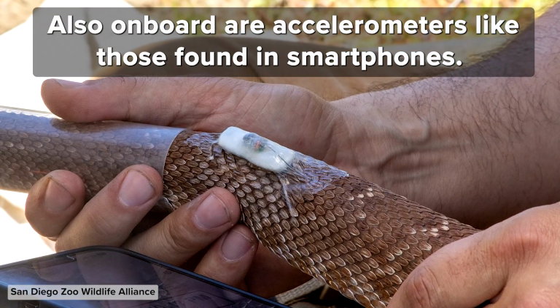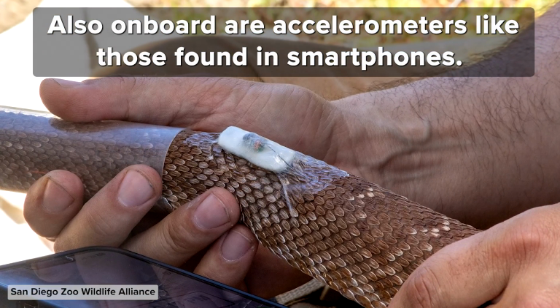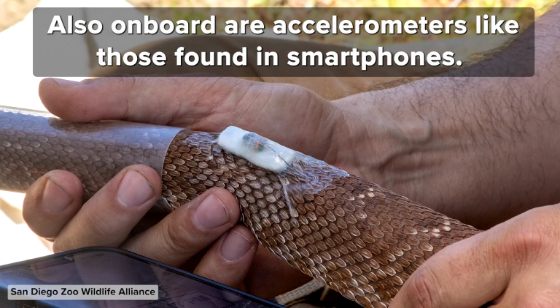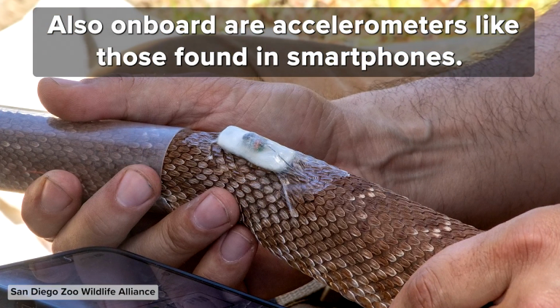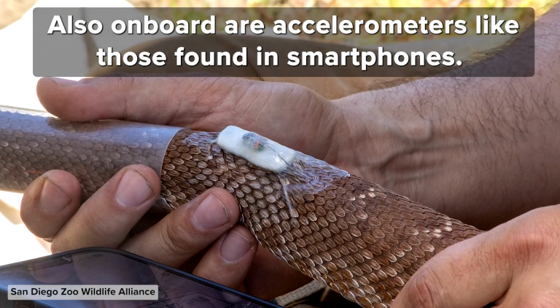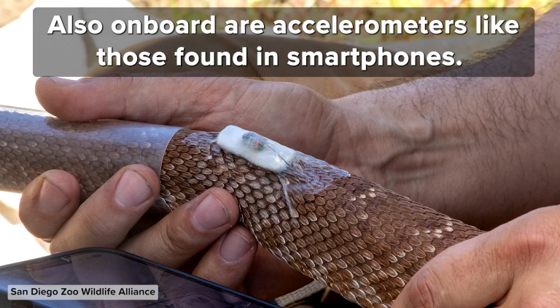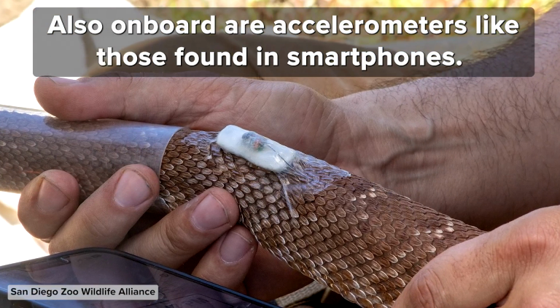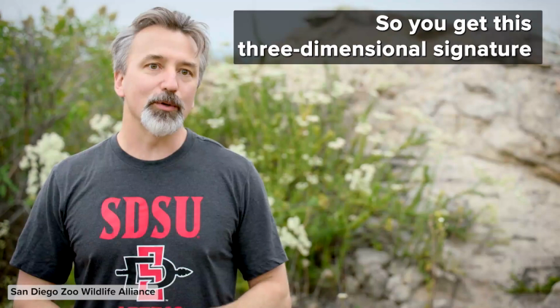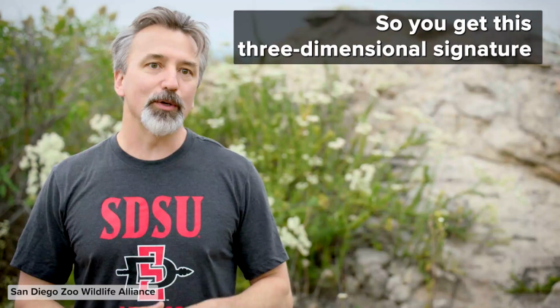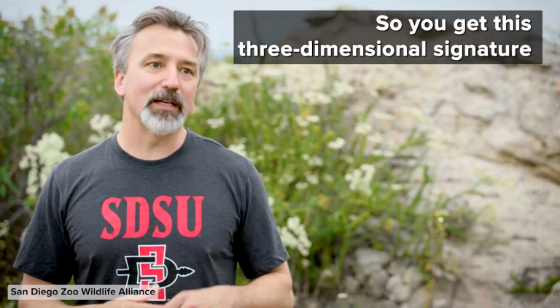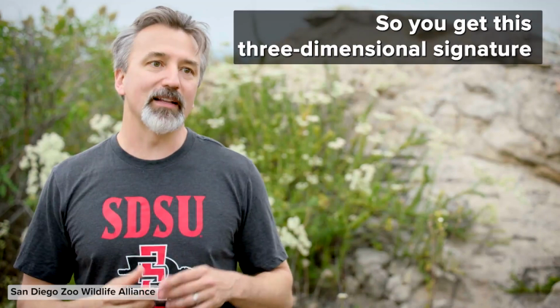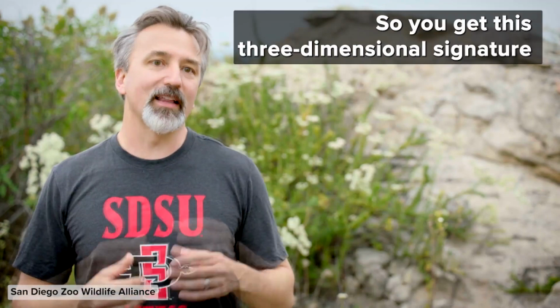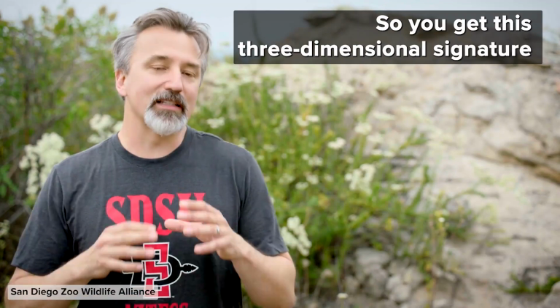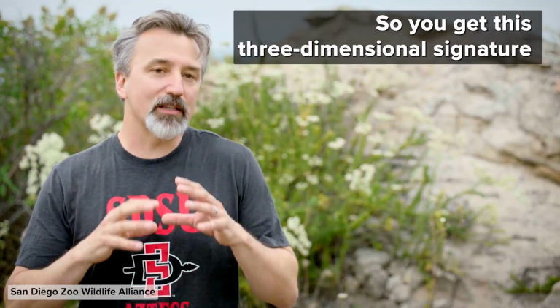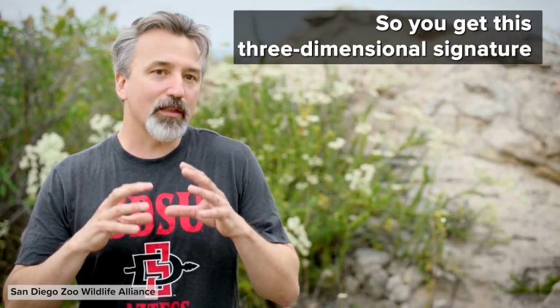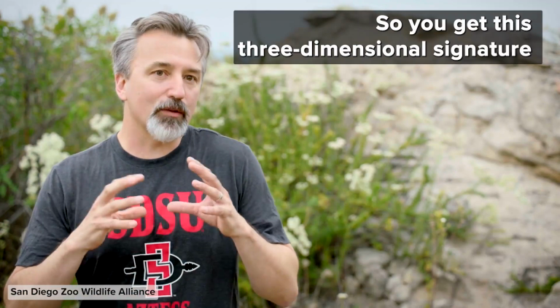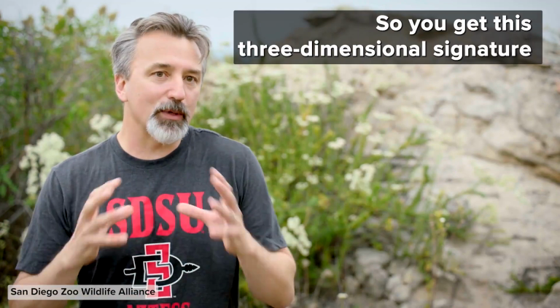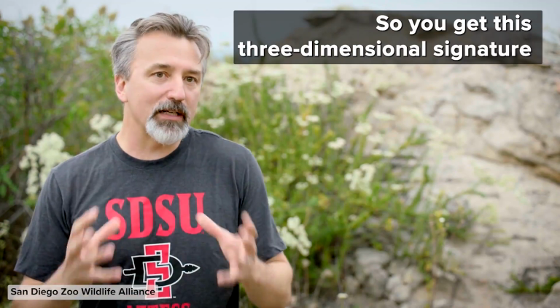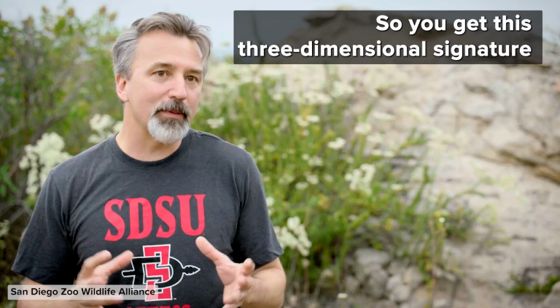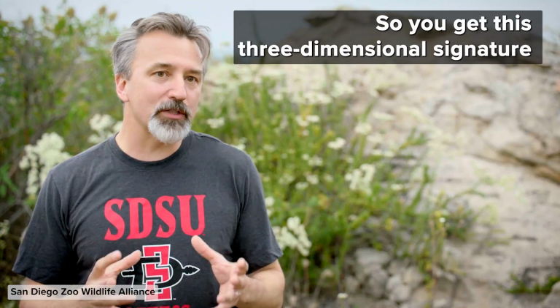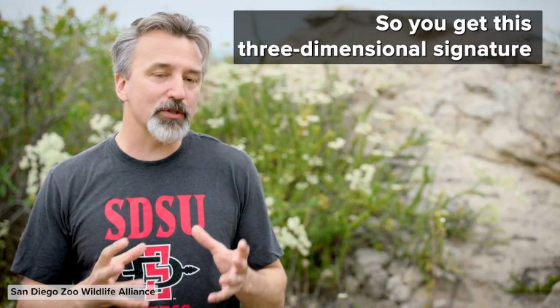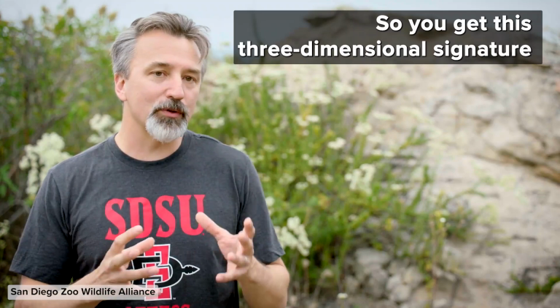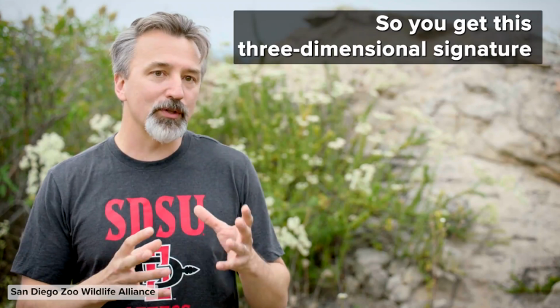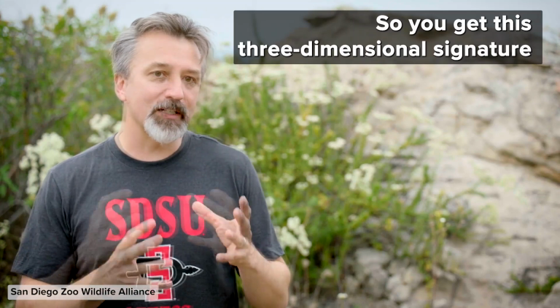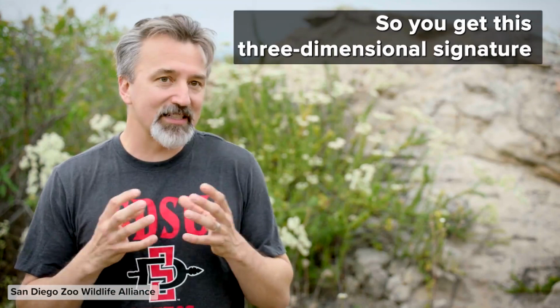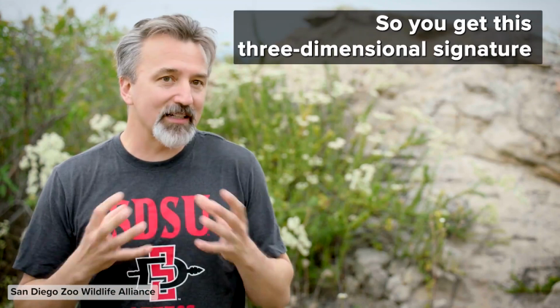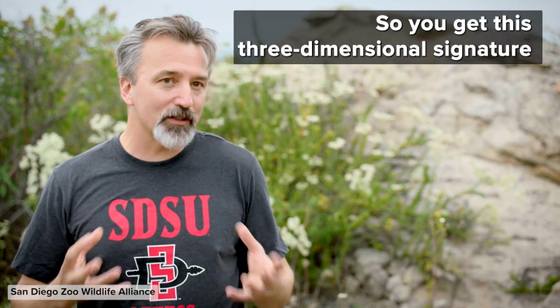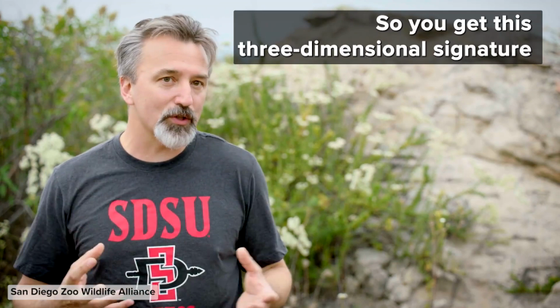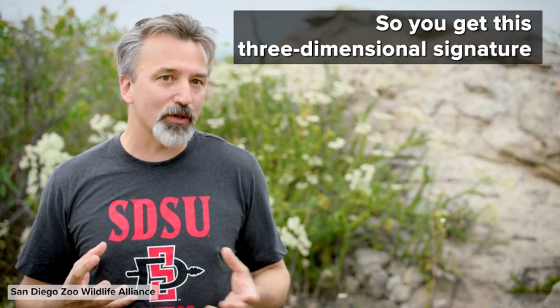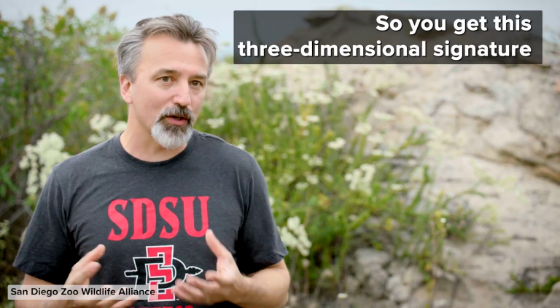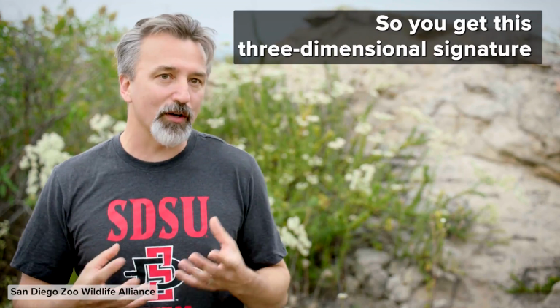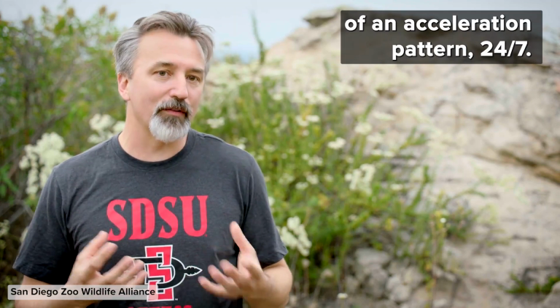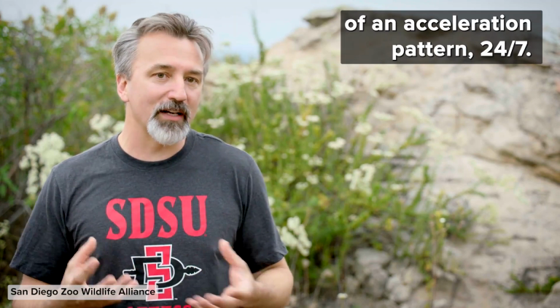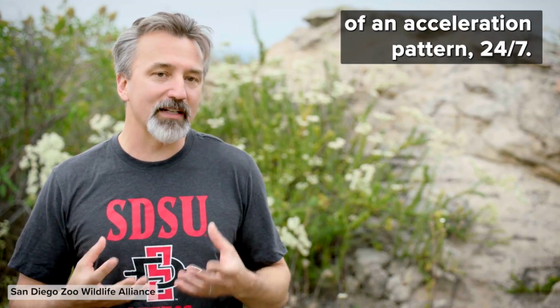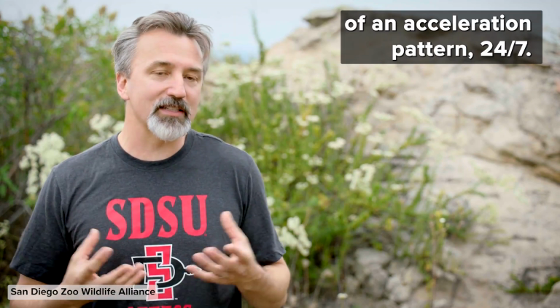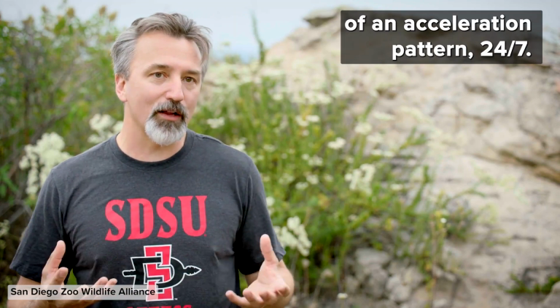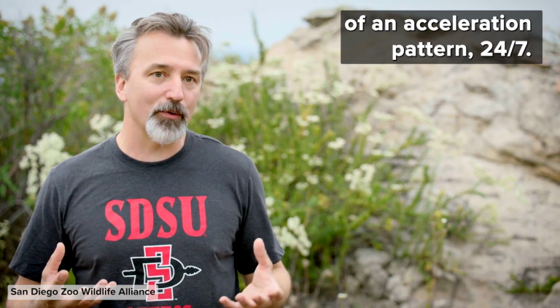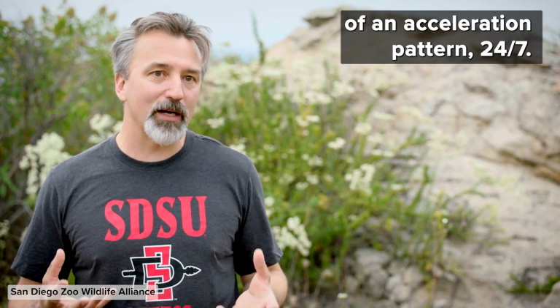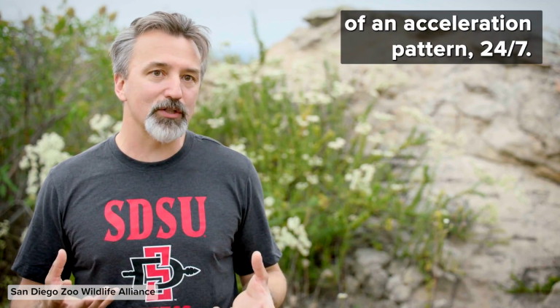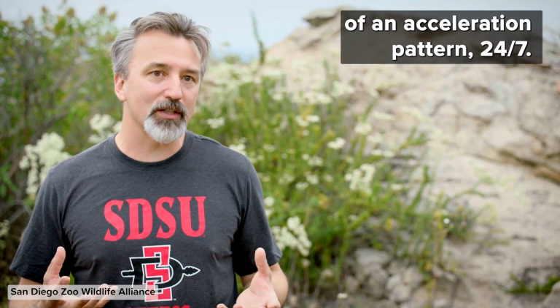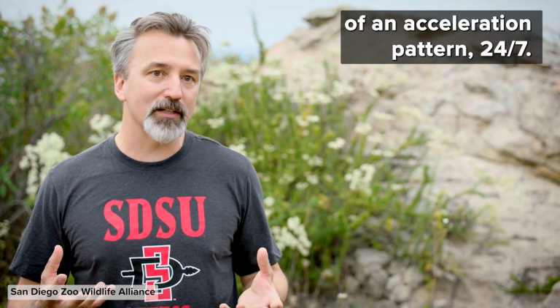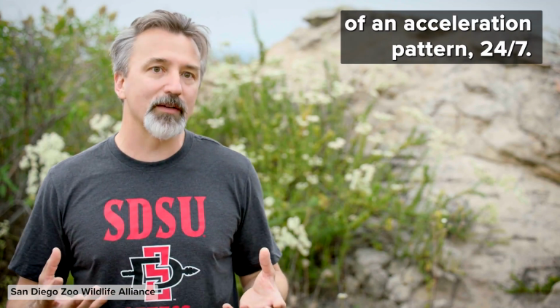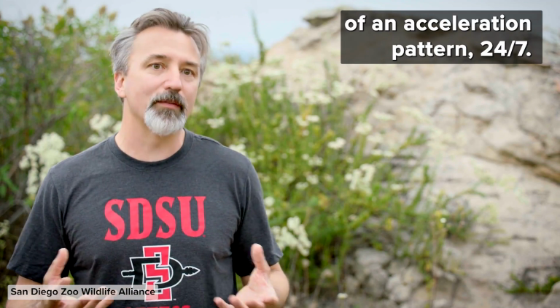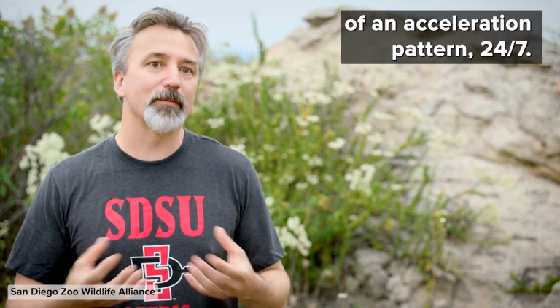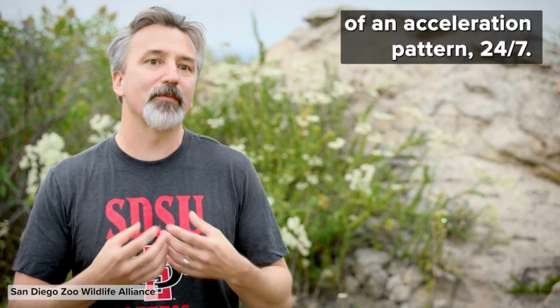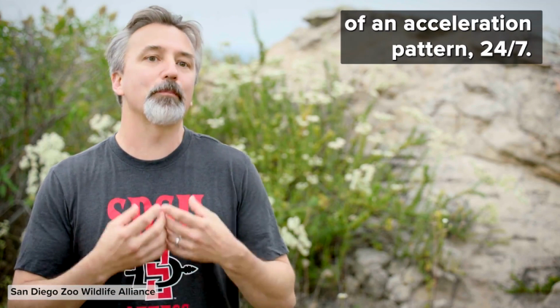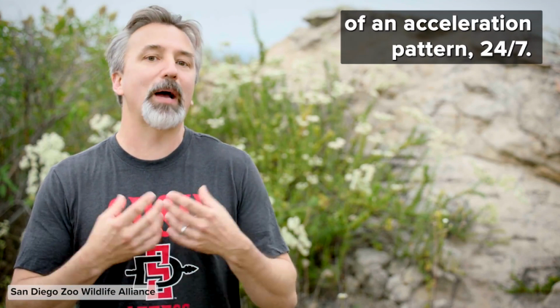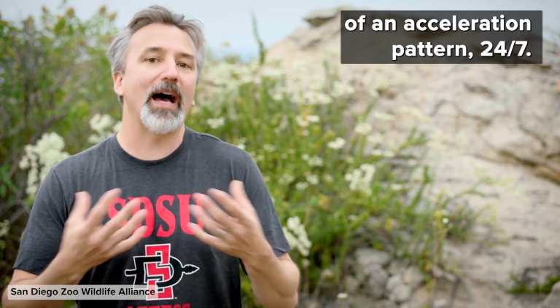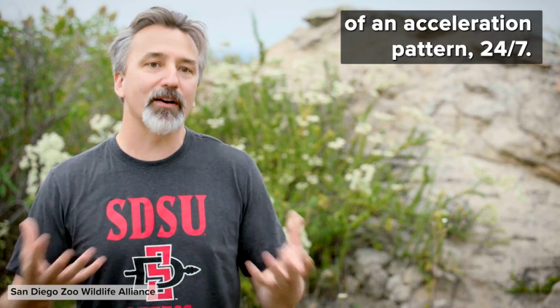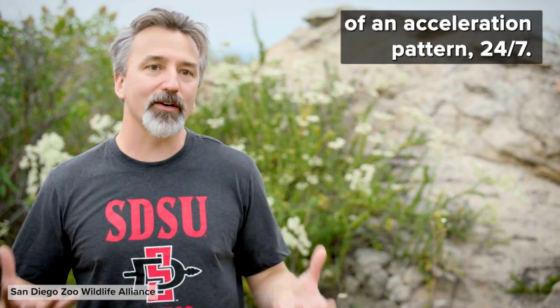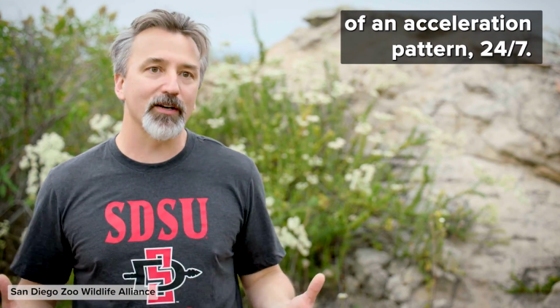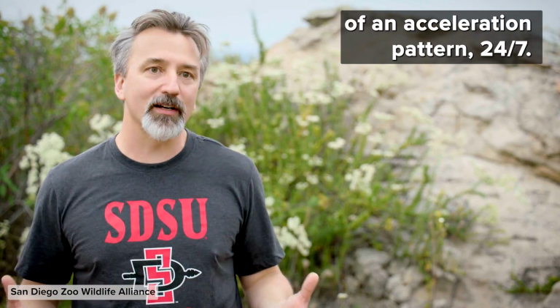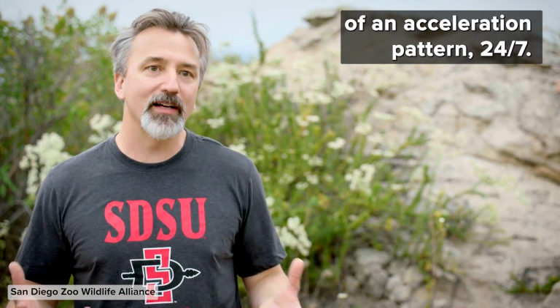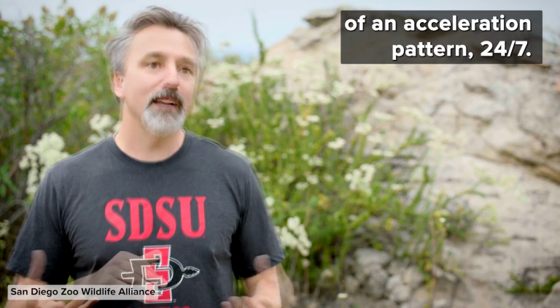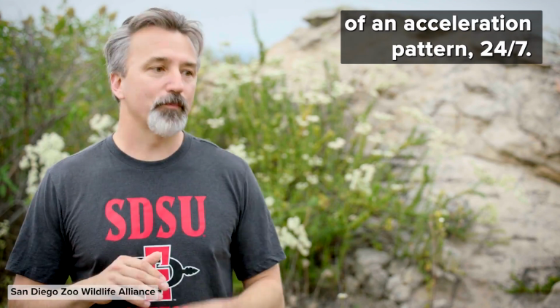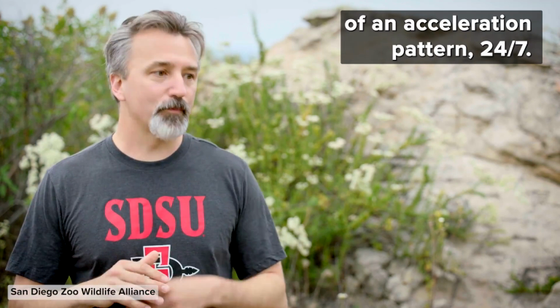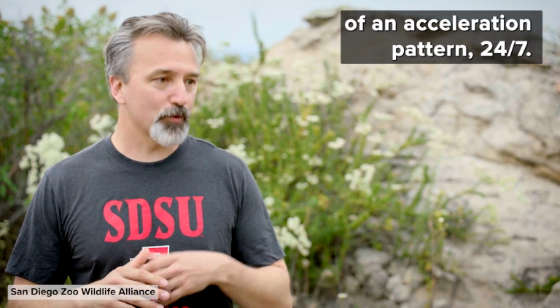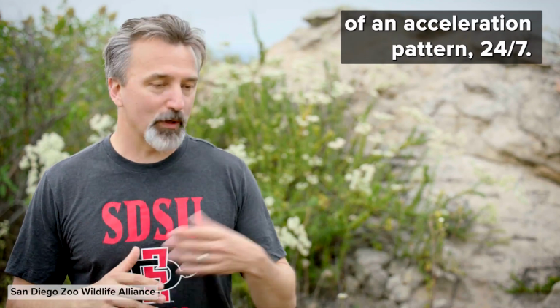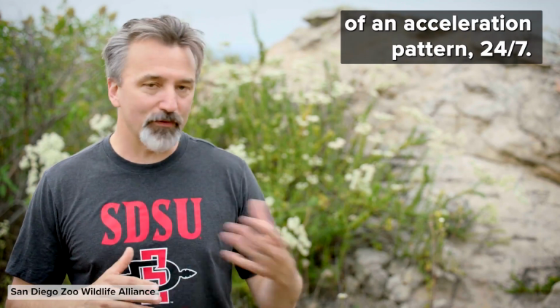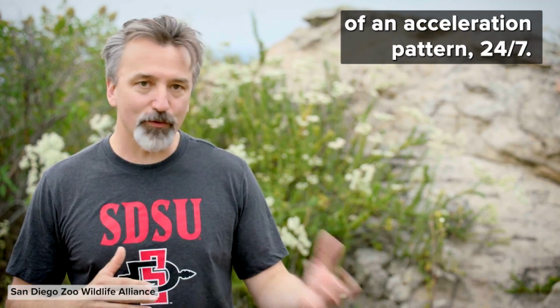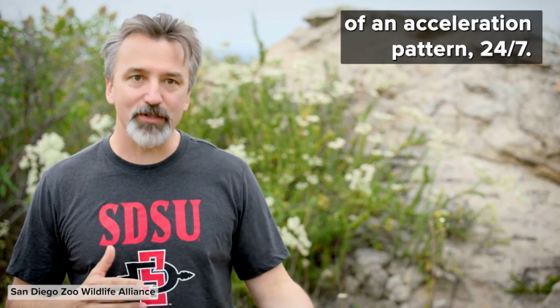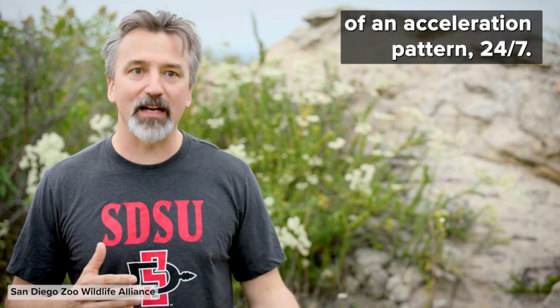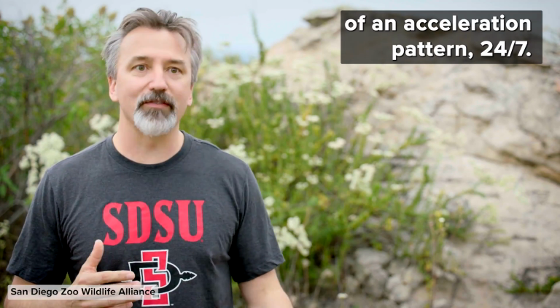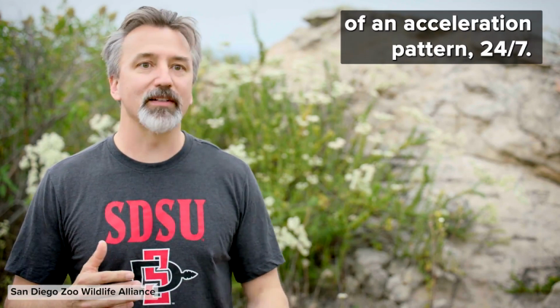So you get this three-dimensional signature of an acceleration pattern 24-7.